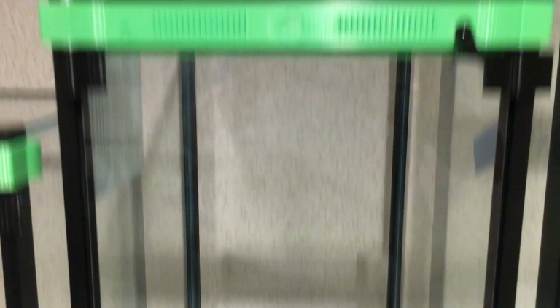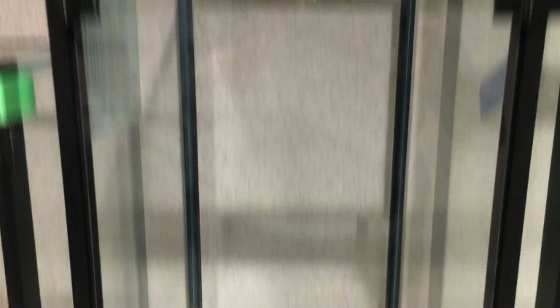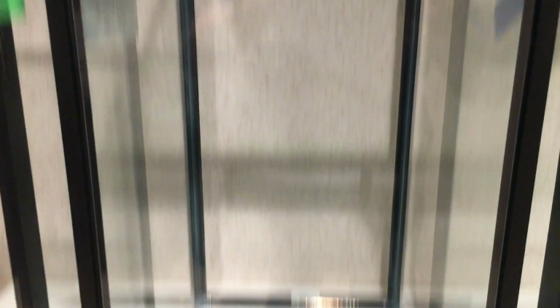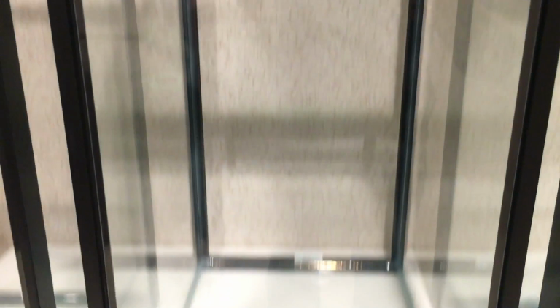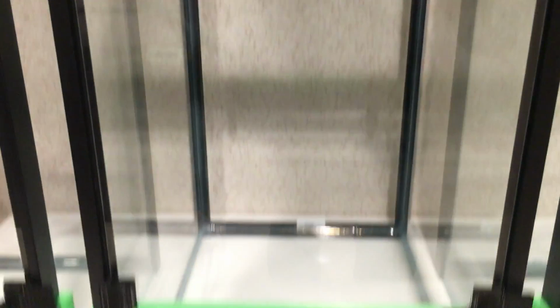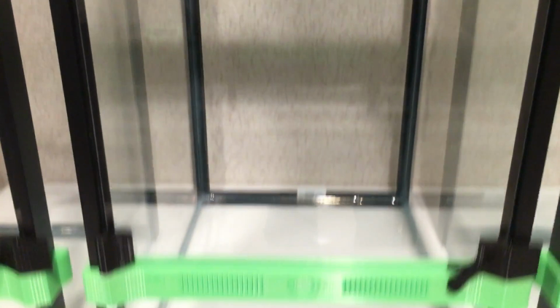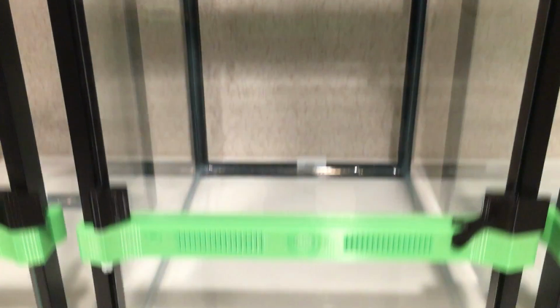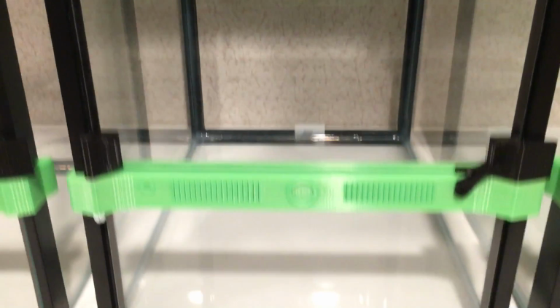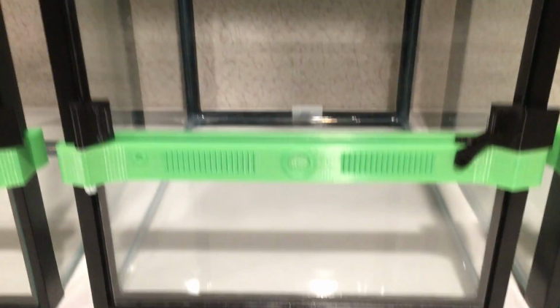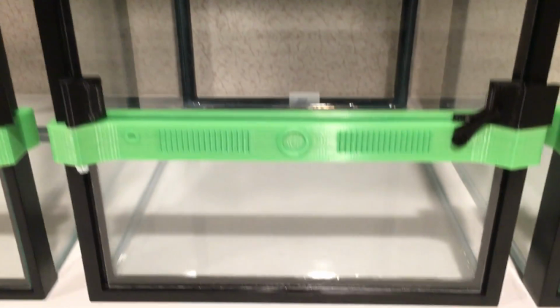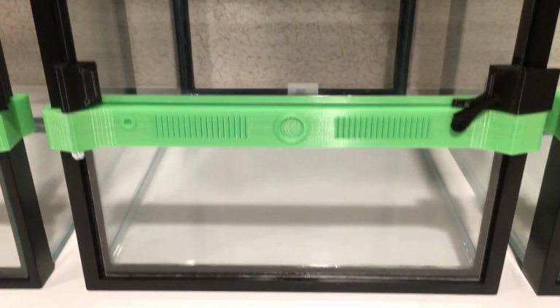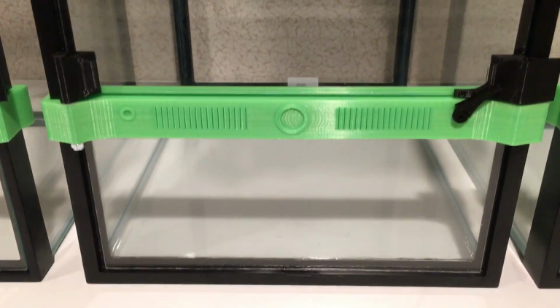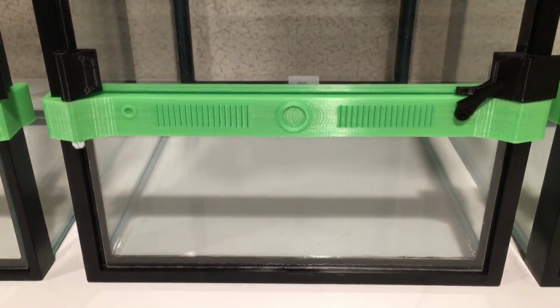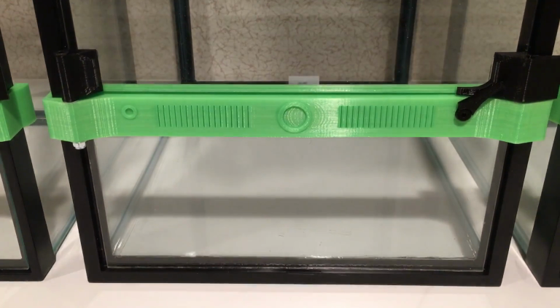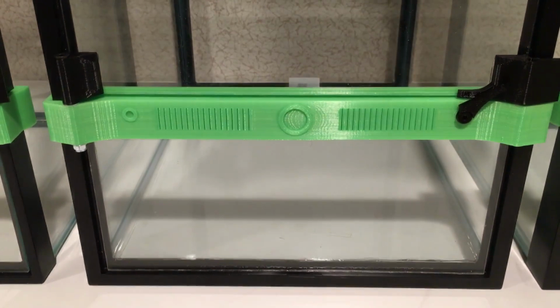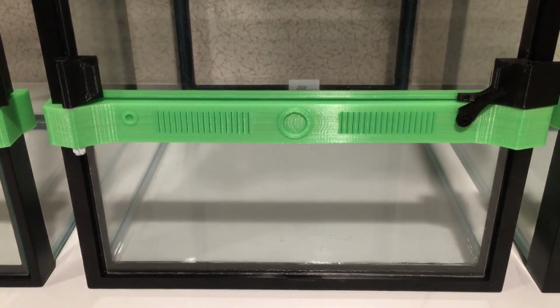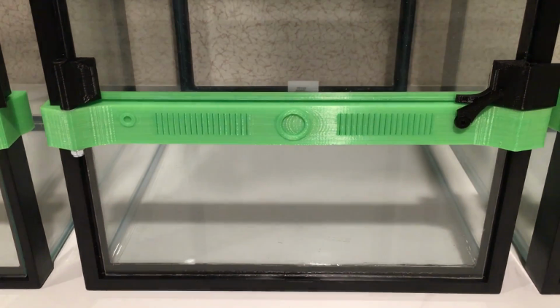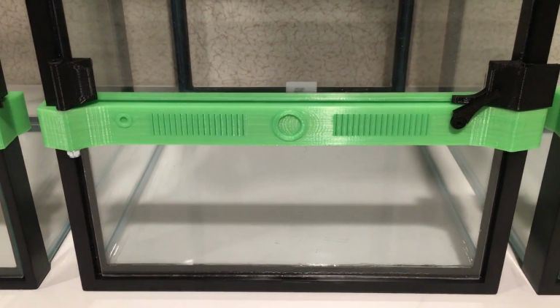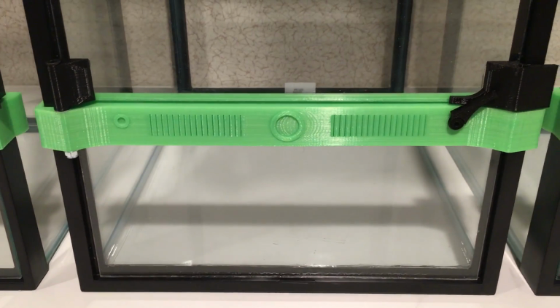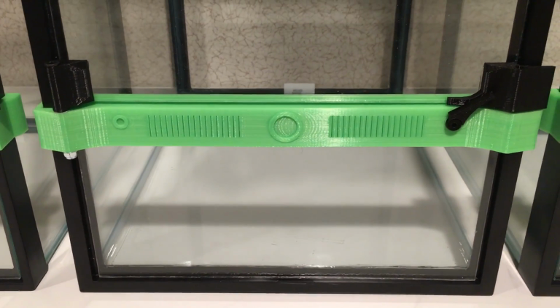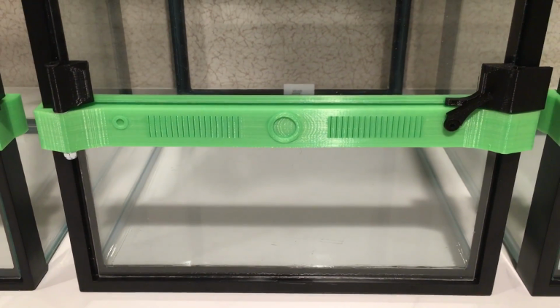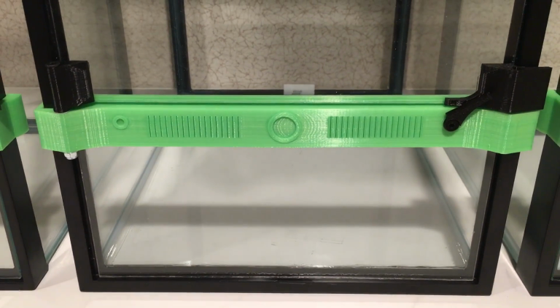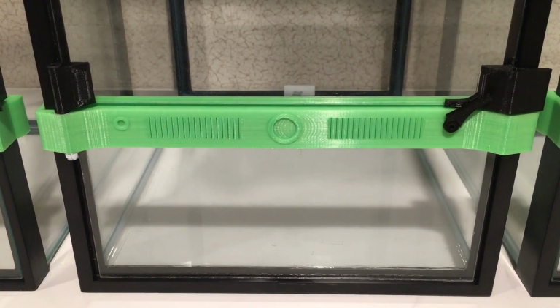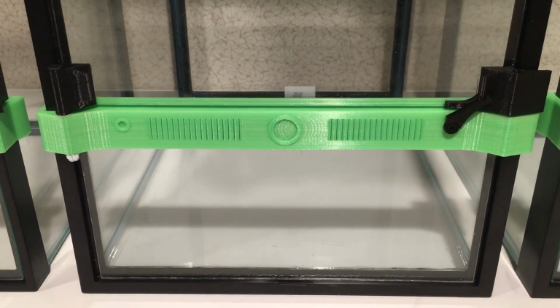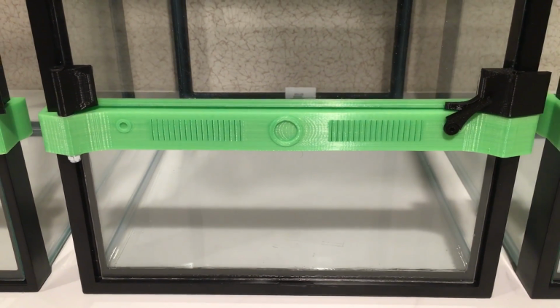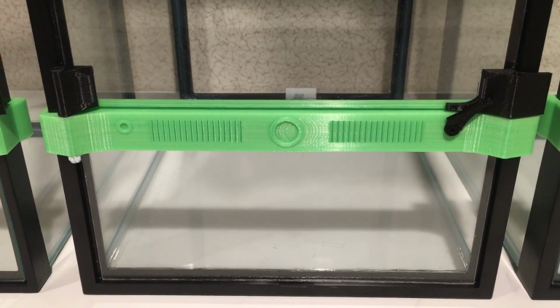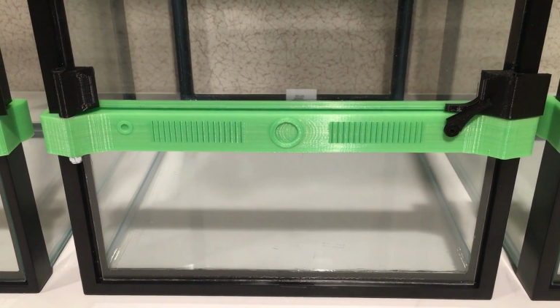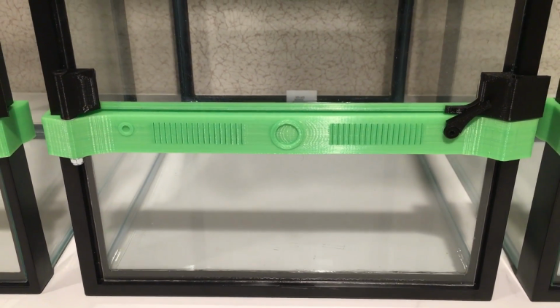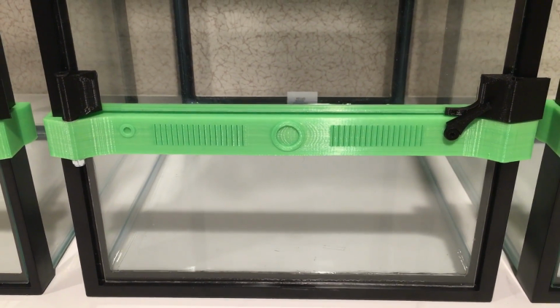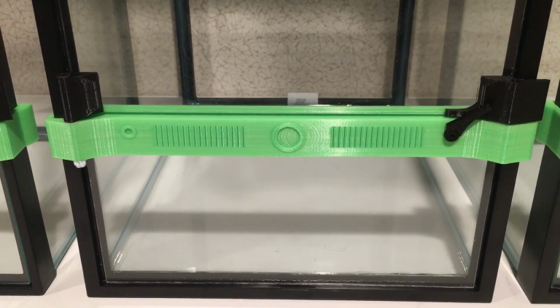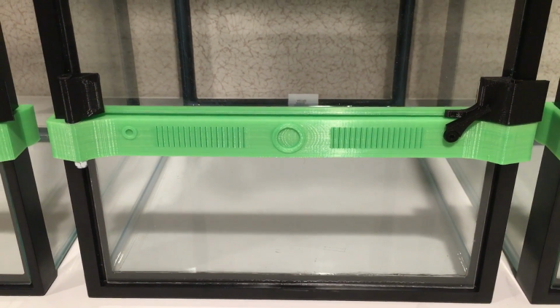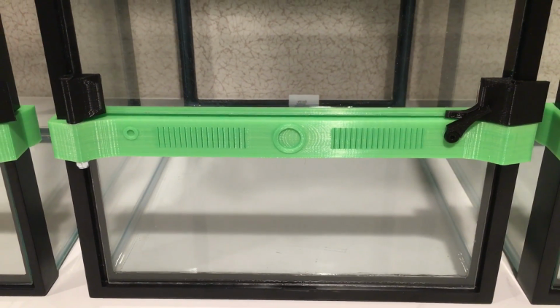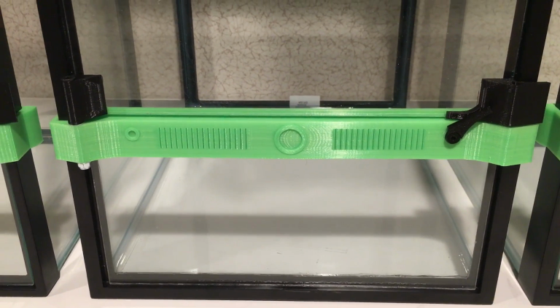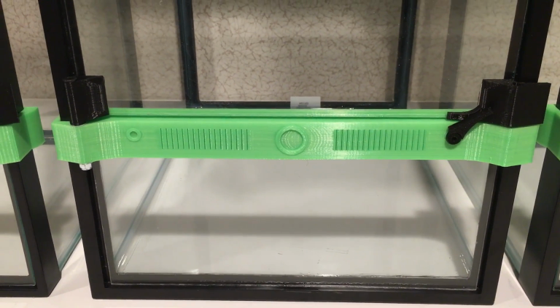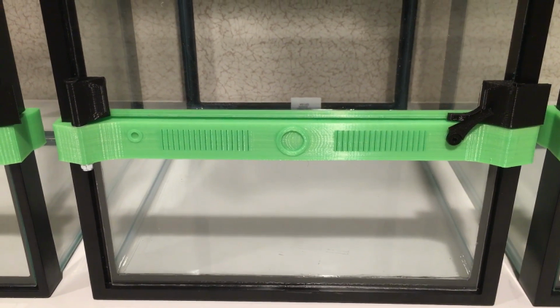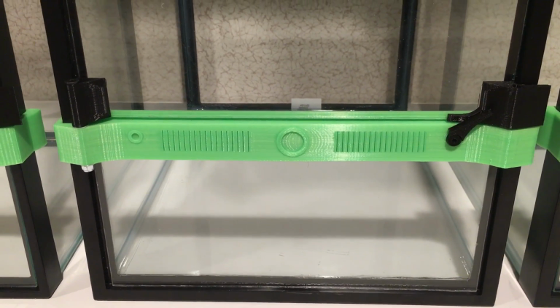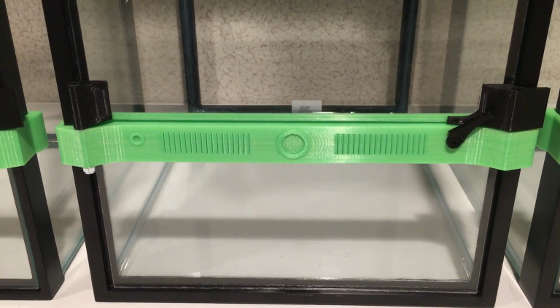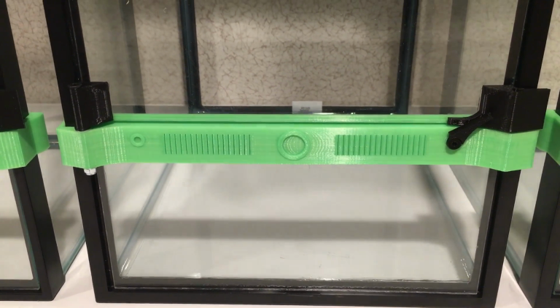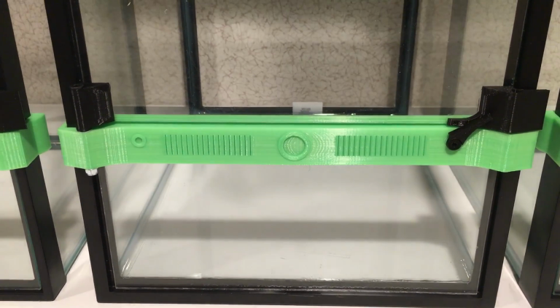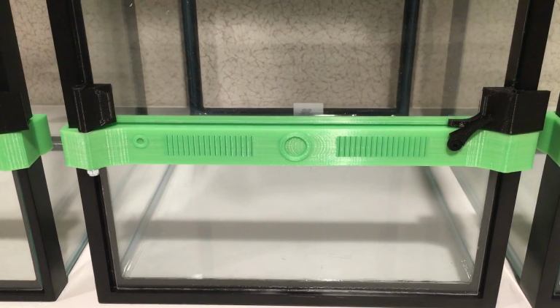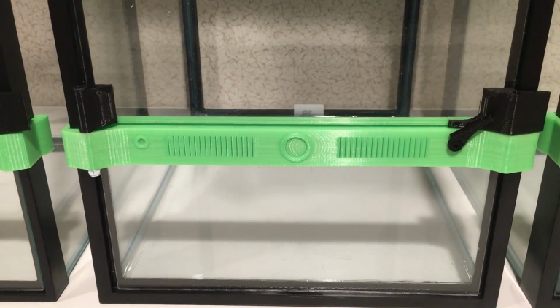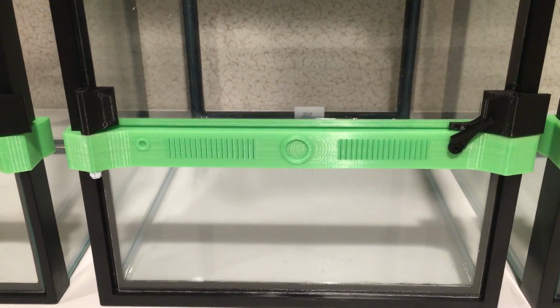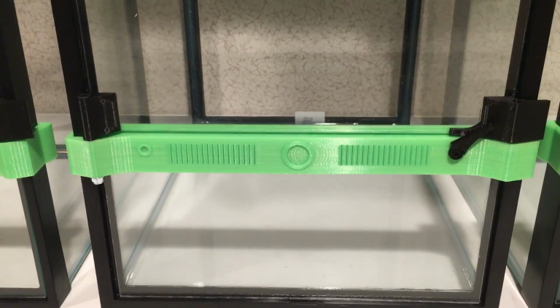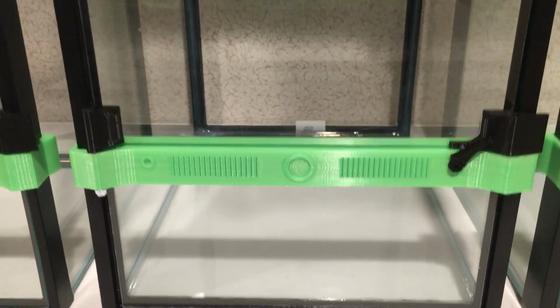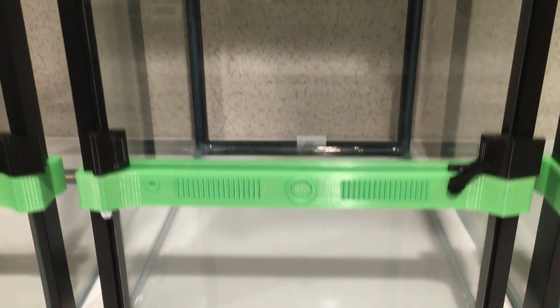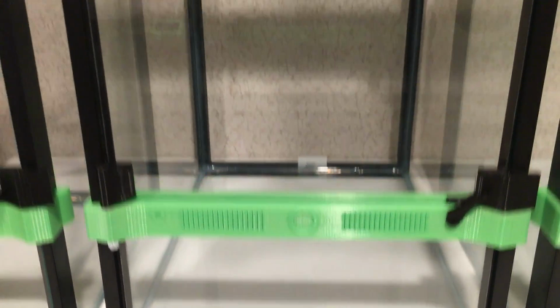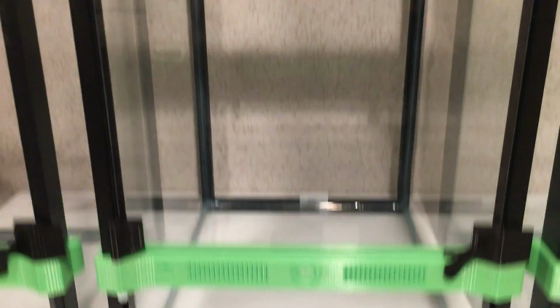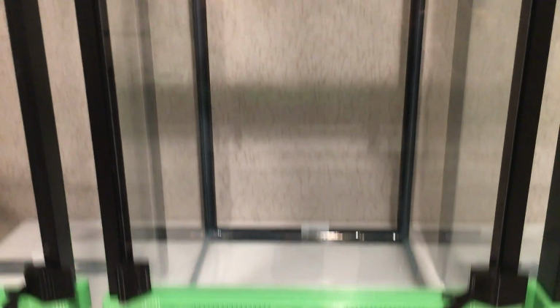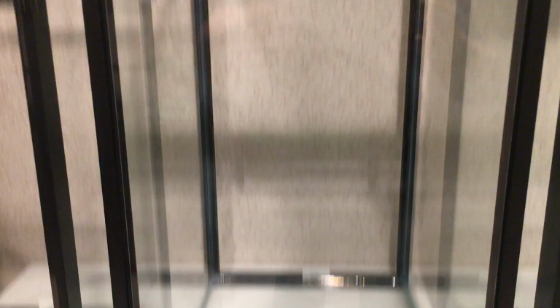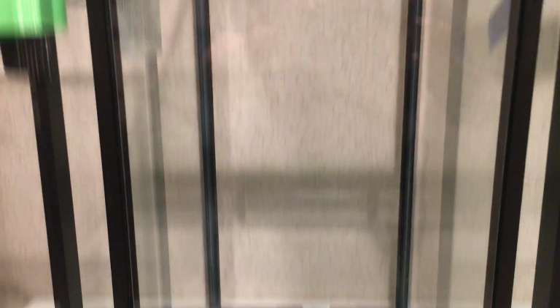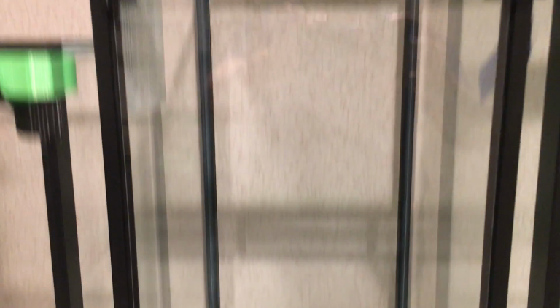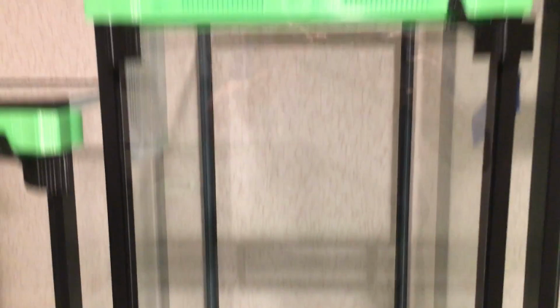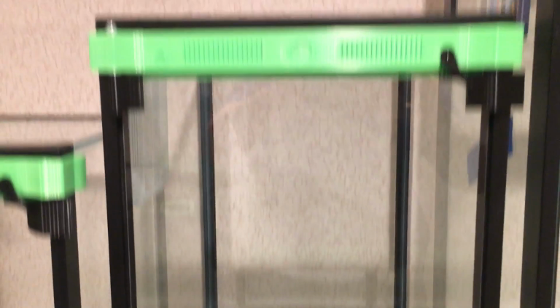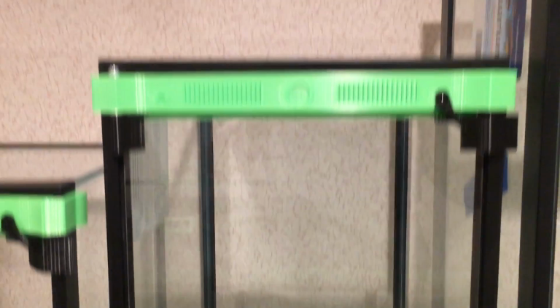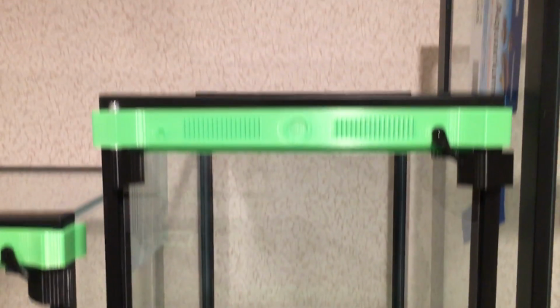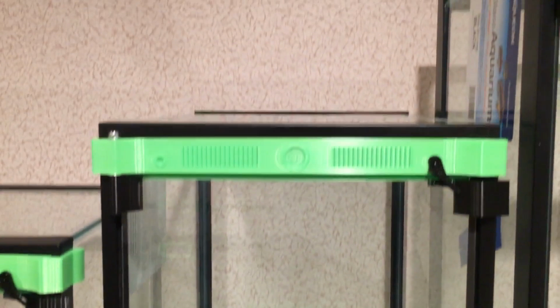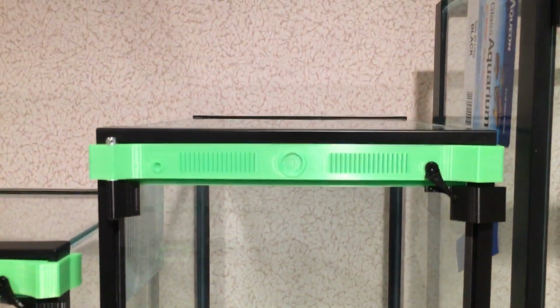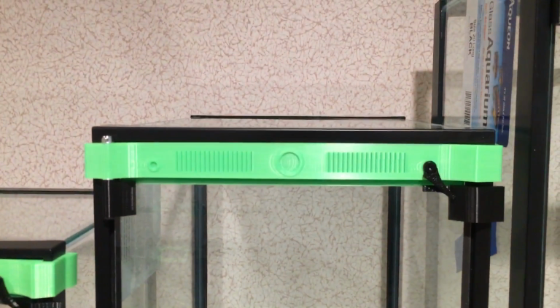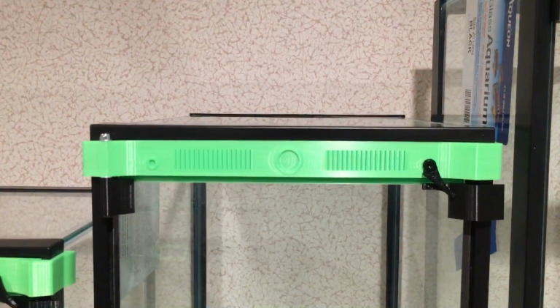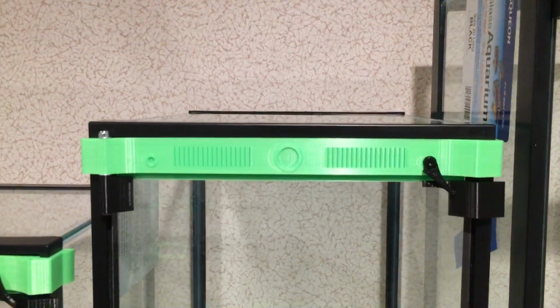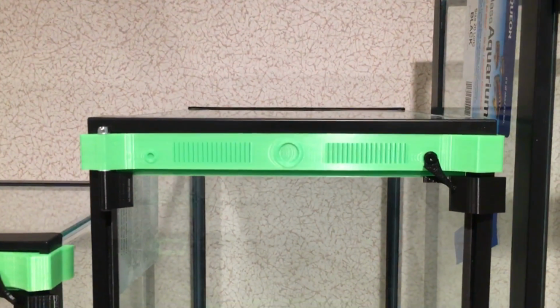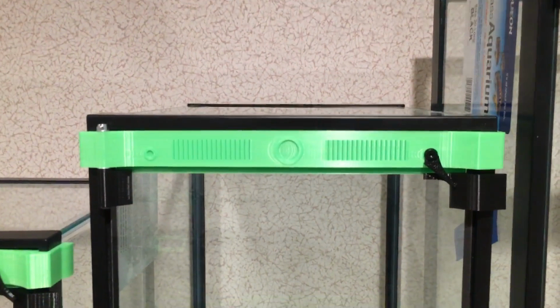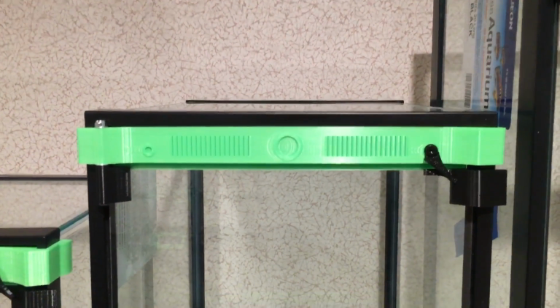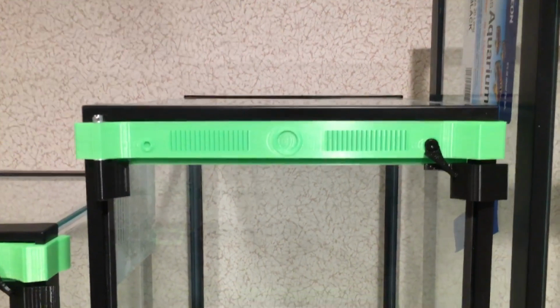They use interchangeable vents at the top and the bottom, and I will make wider venting for those people who have crested geckos versus frogs.